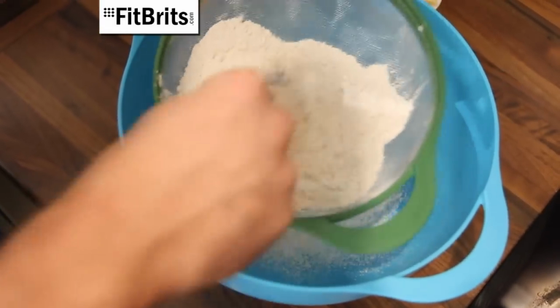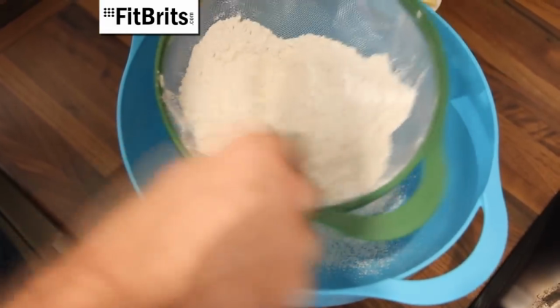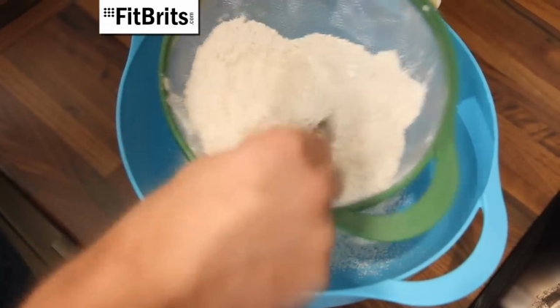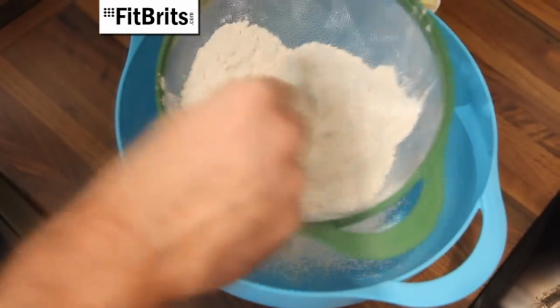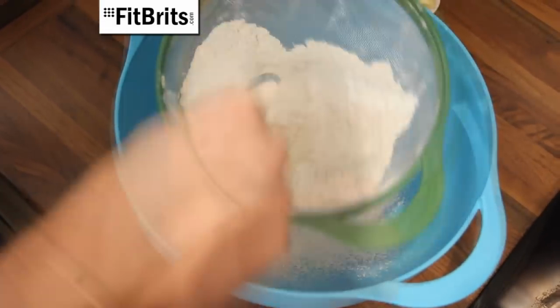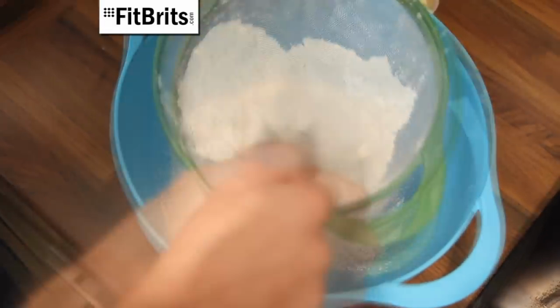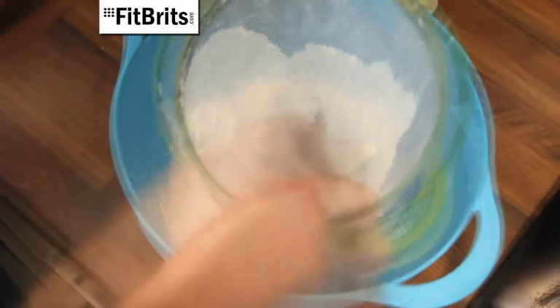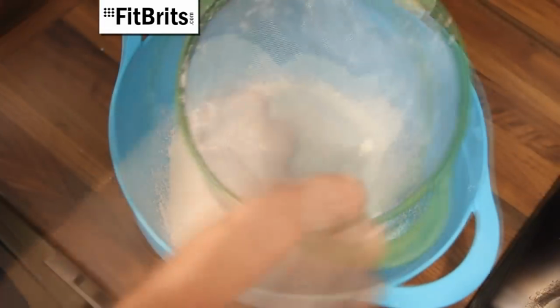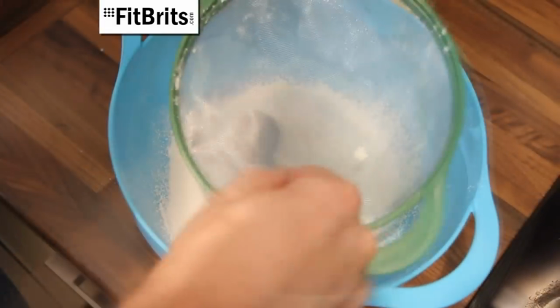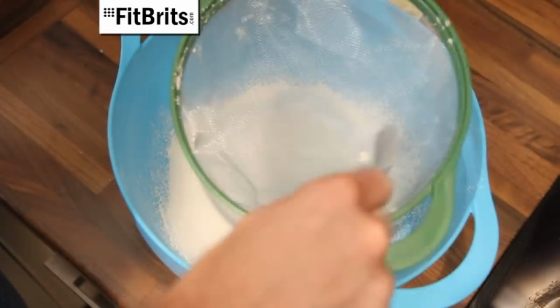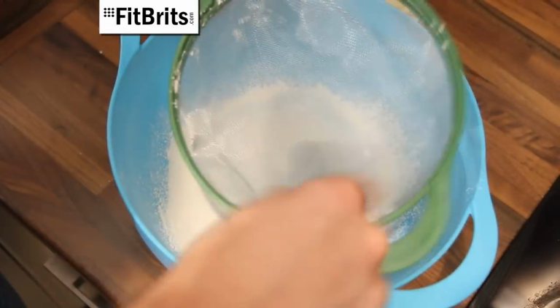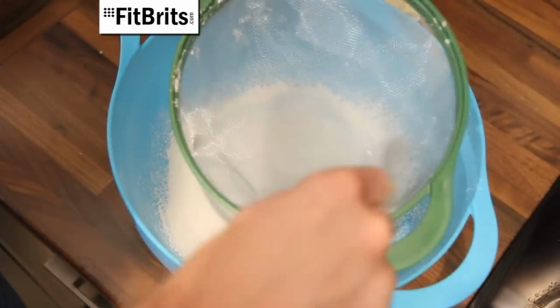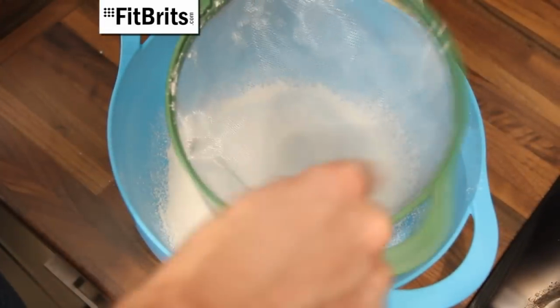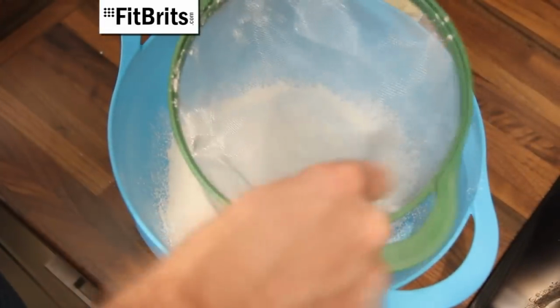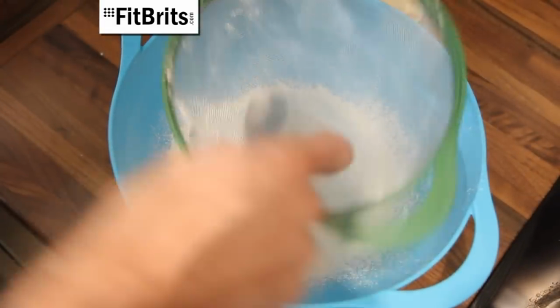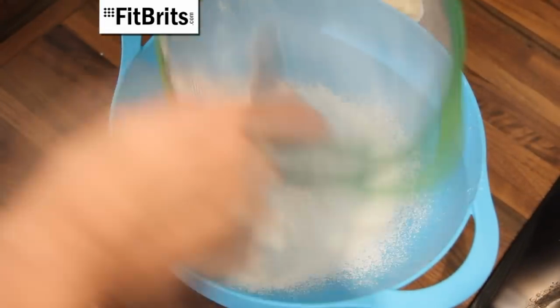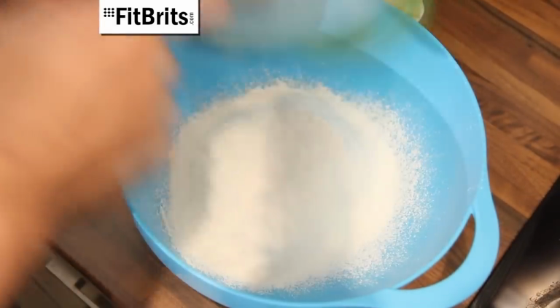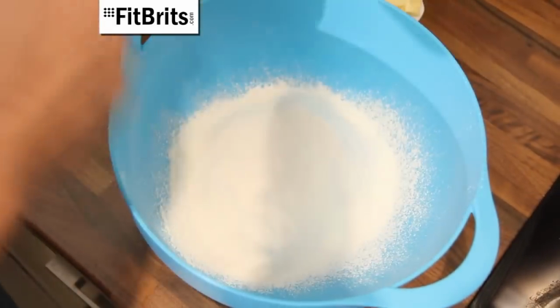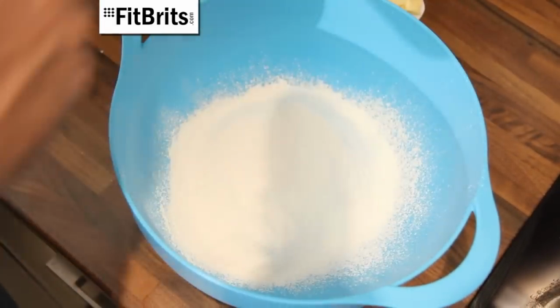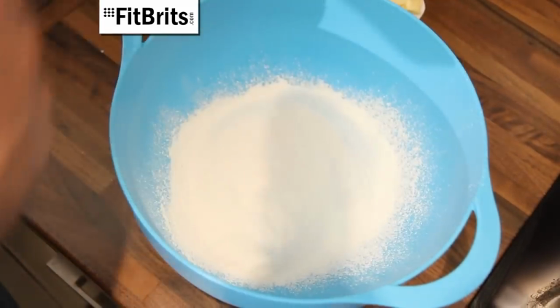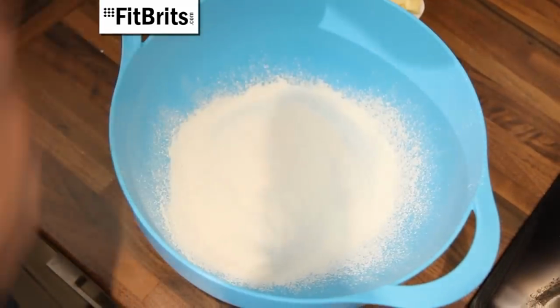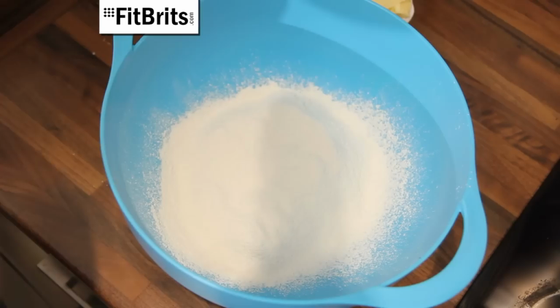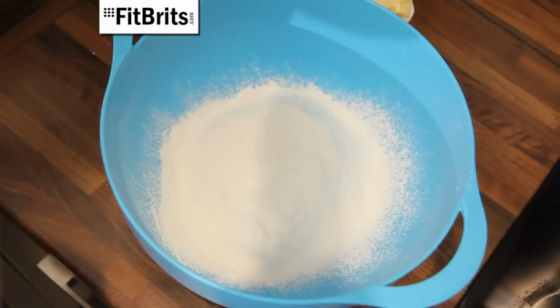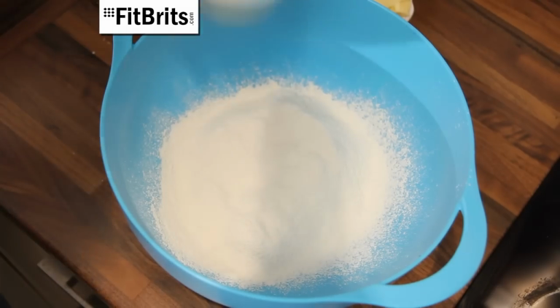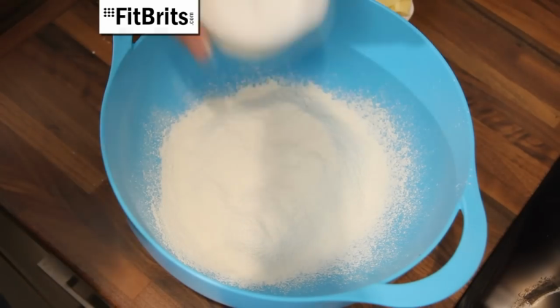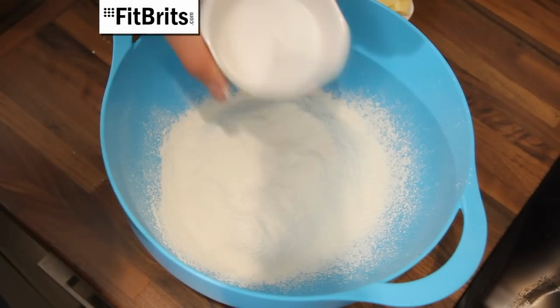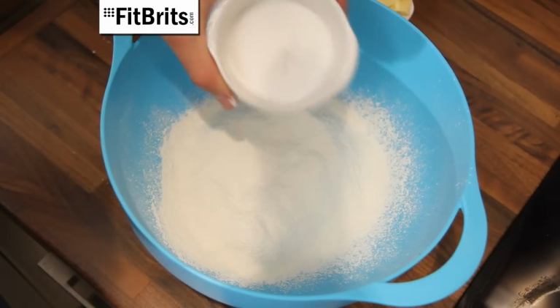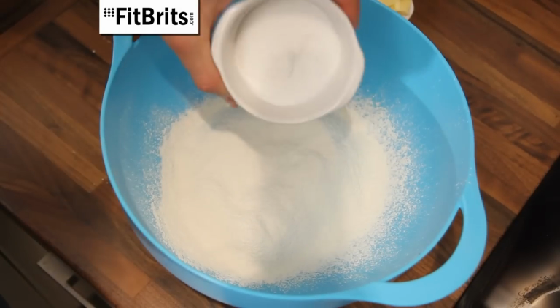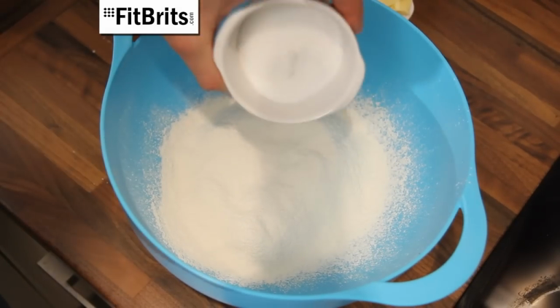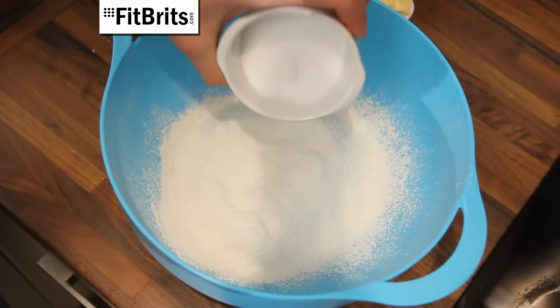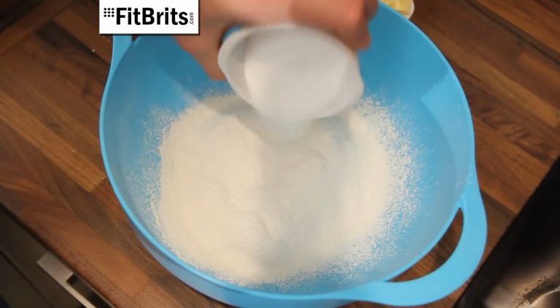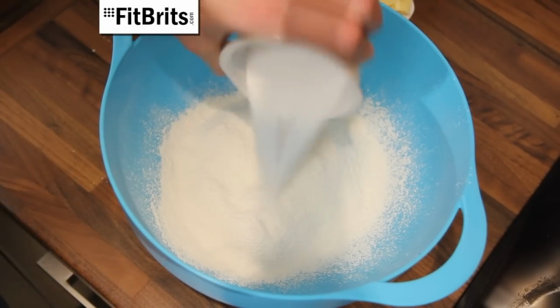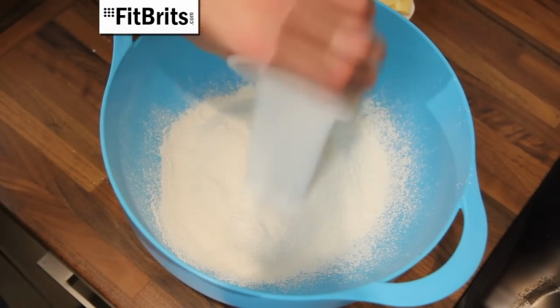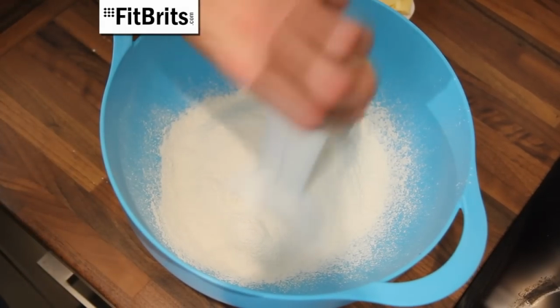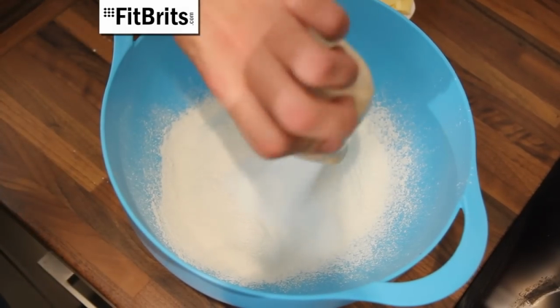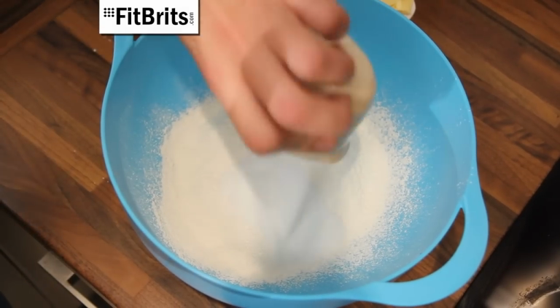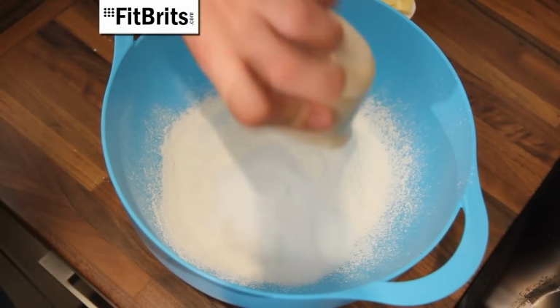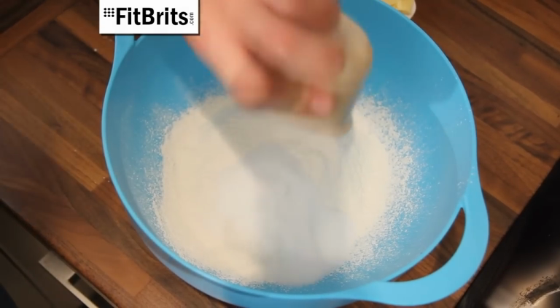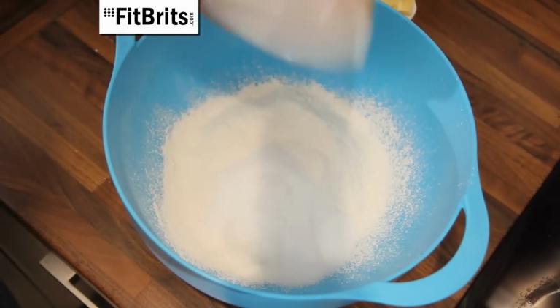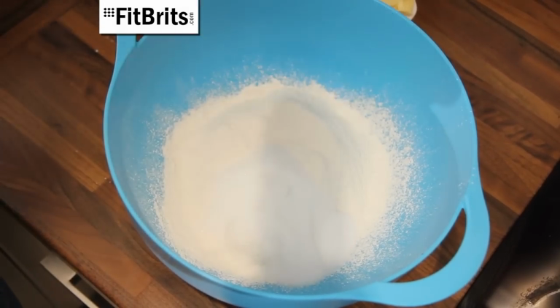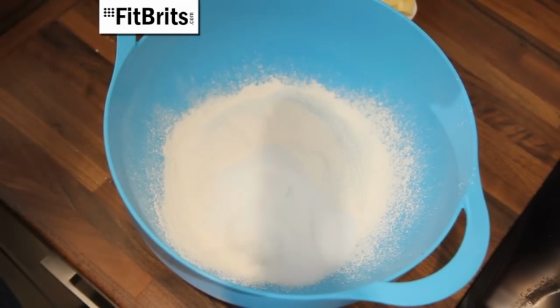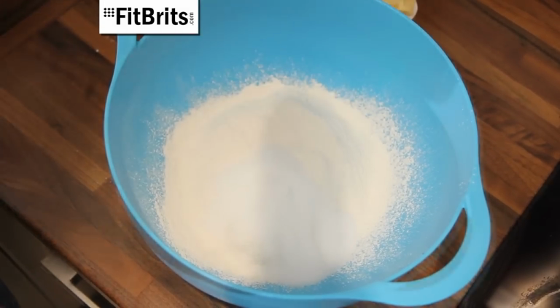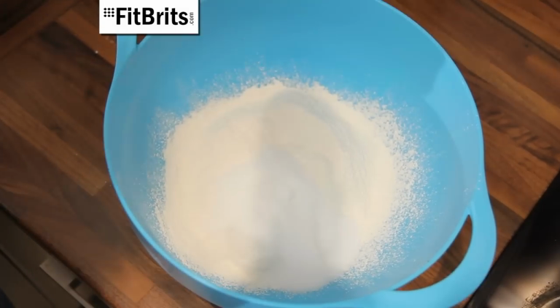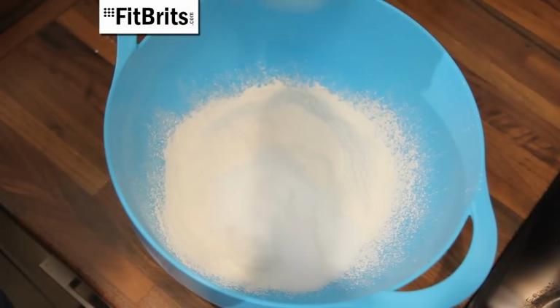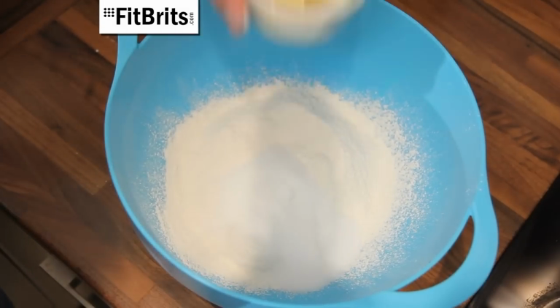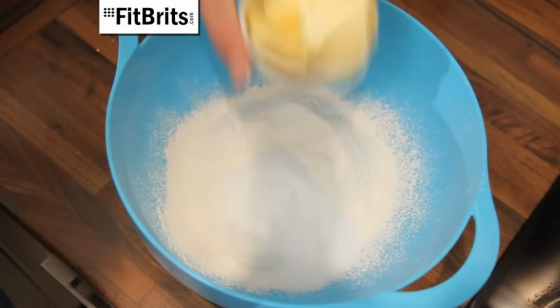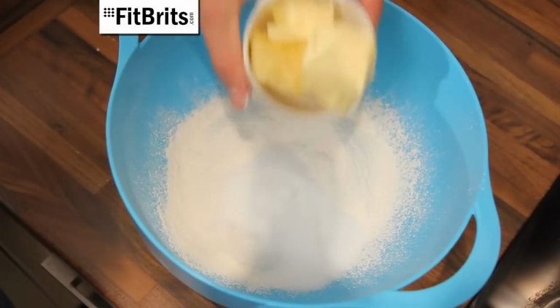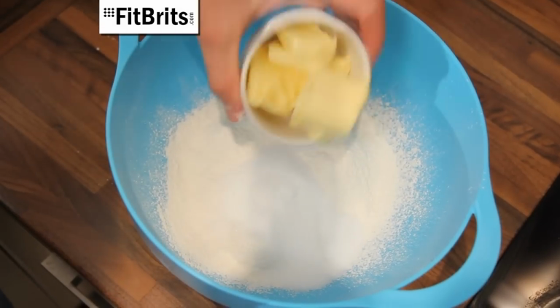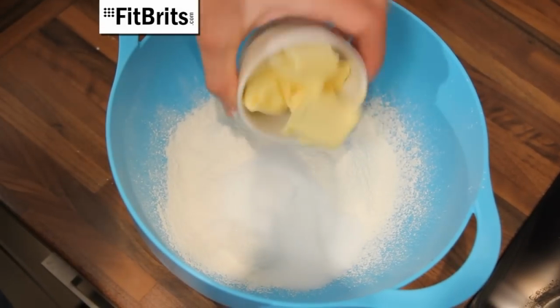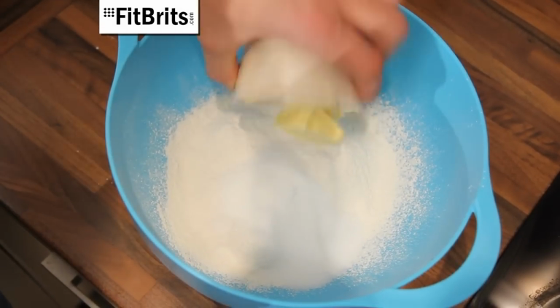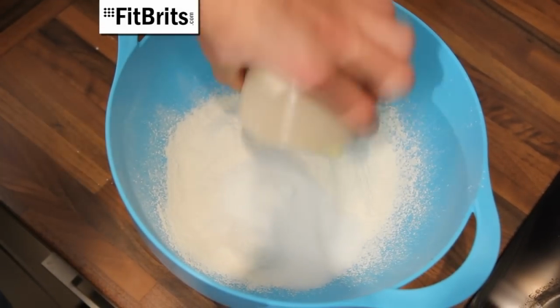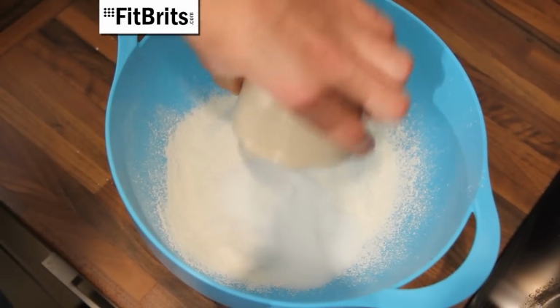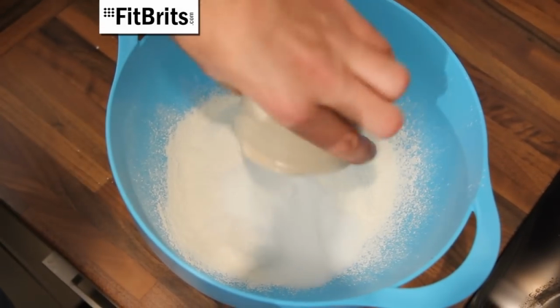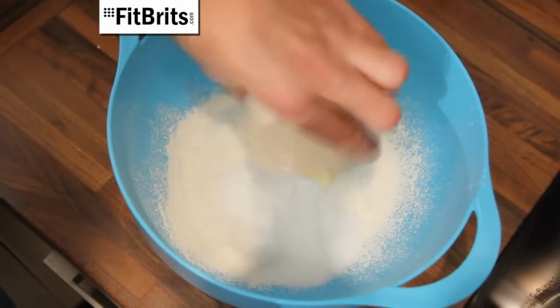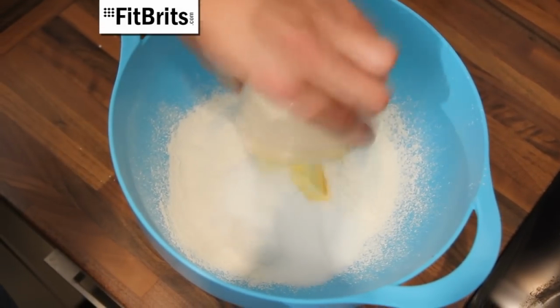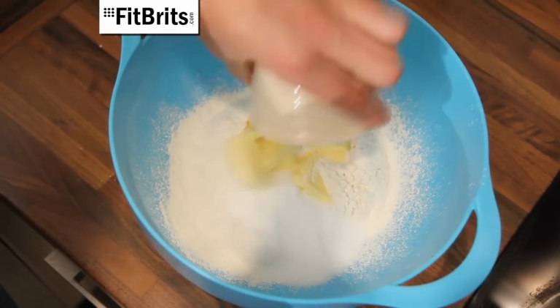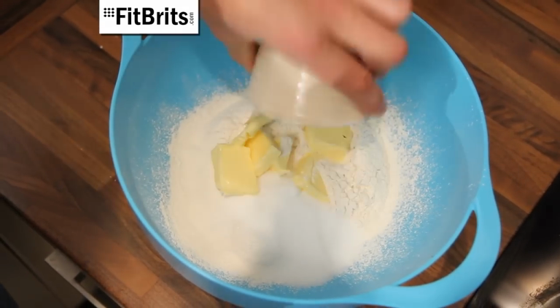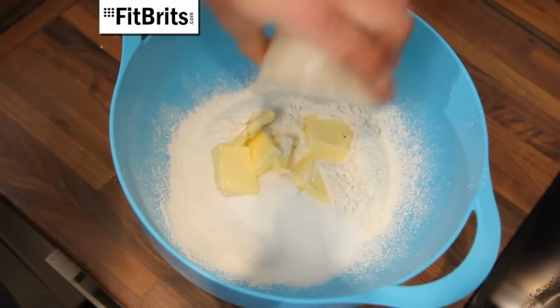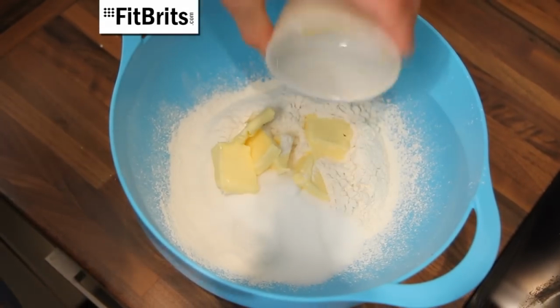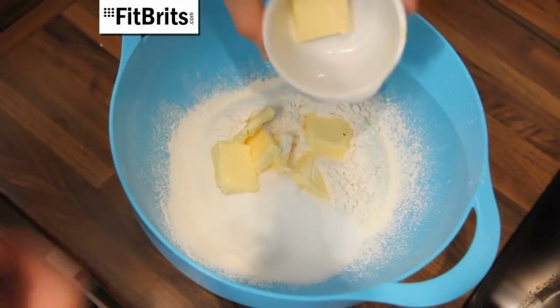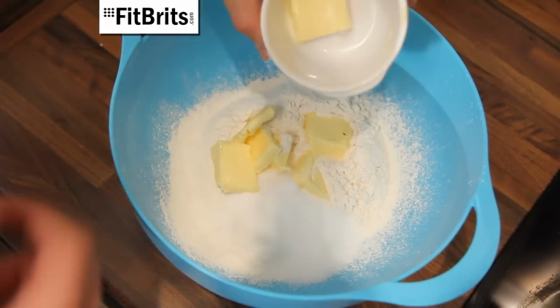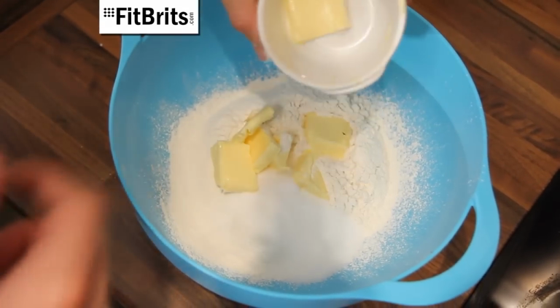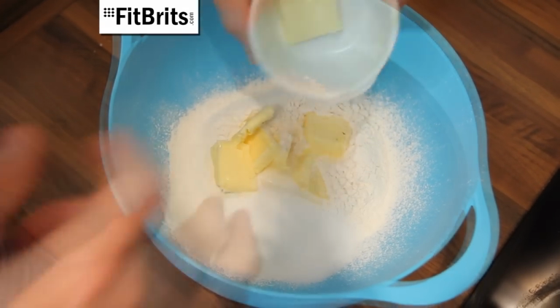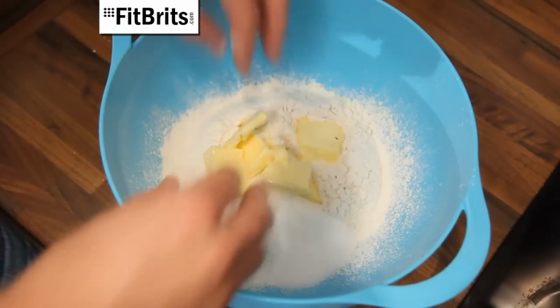Sieve your flour into a large mixing bowl and then add the sugar as well. Chop the butter into cubes and then throw it in as well.